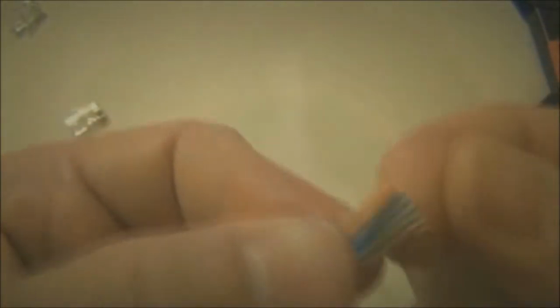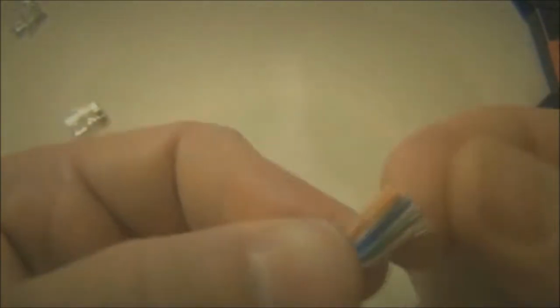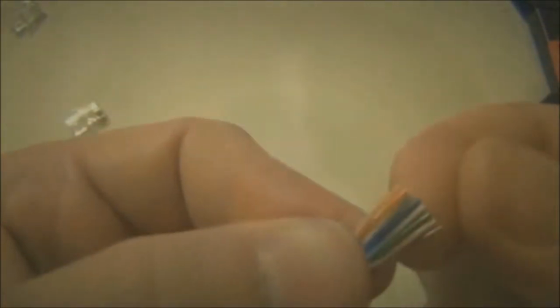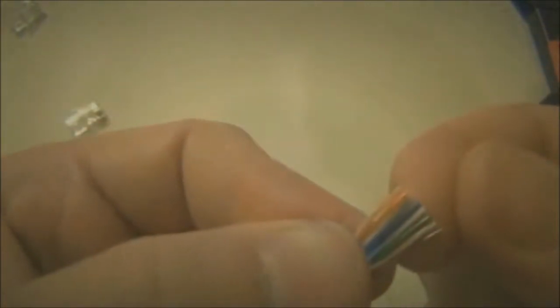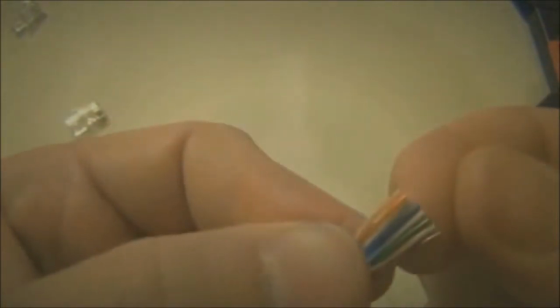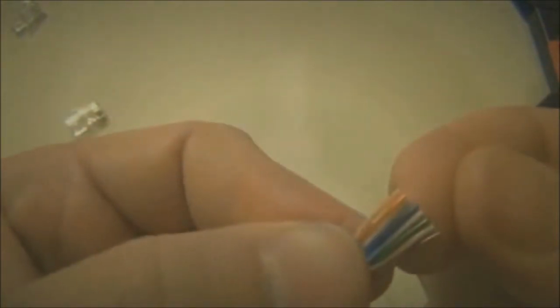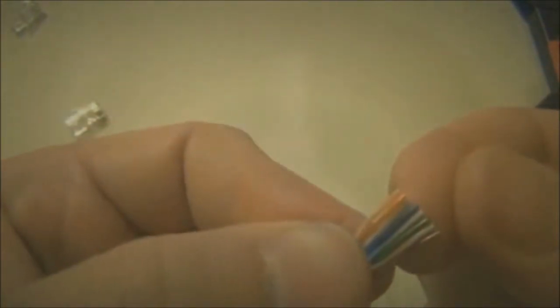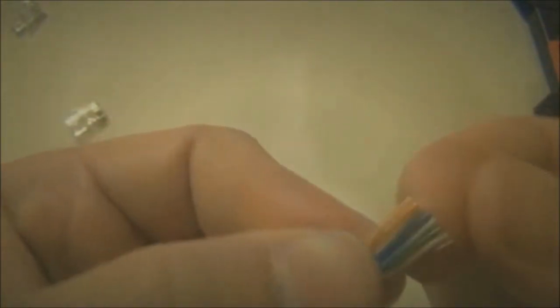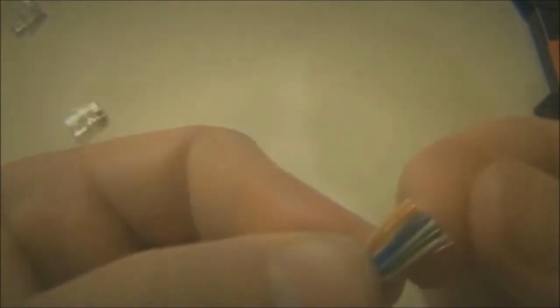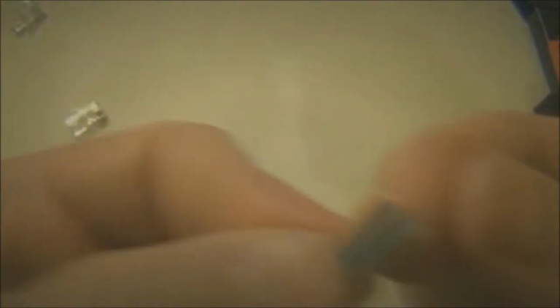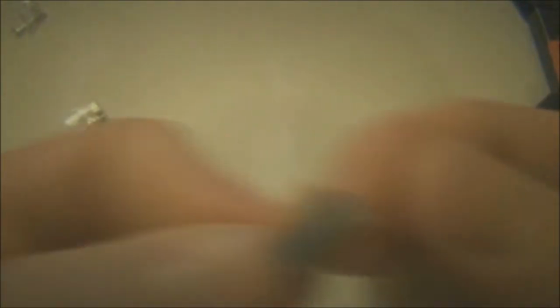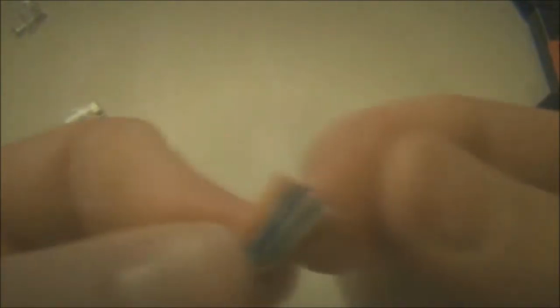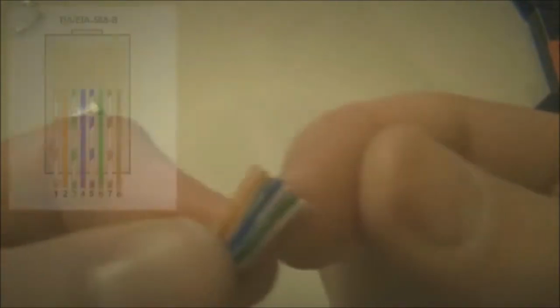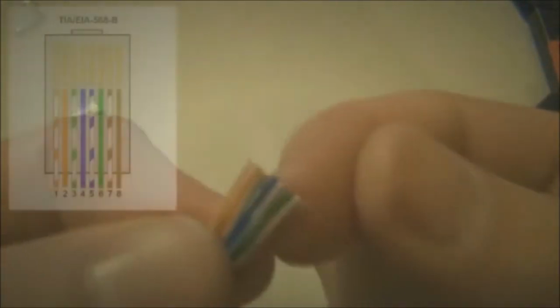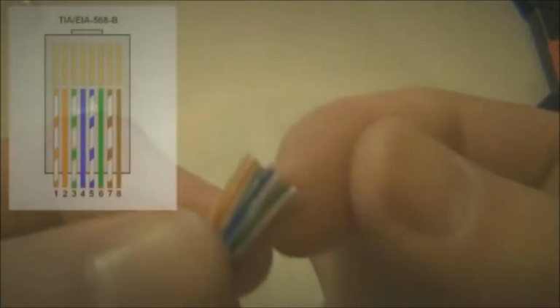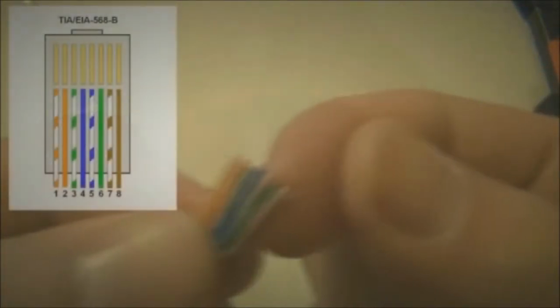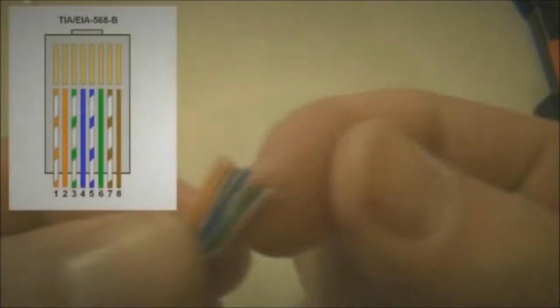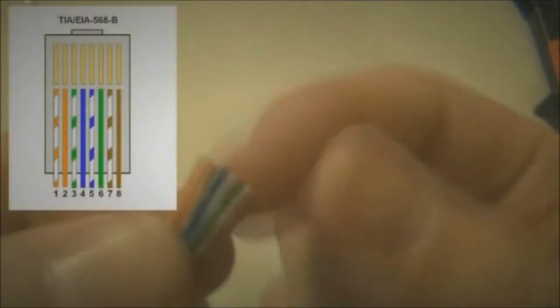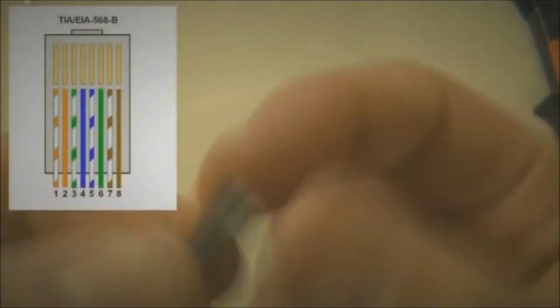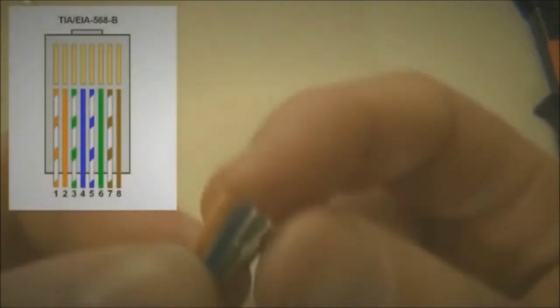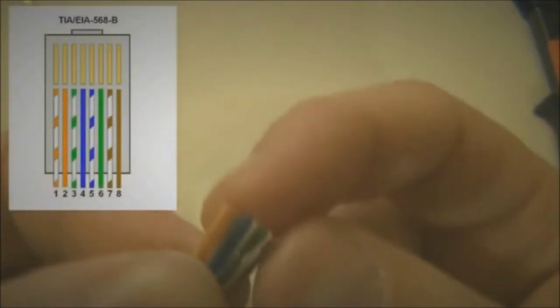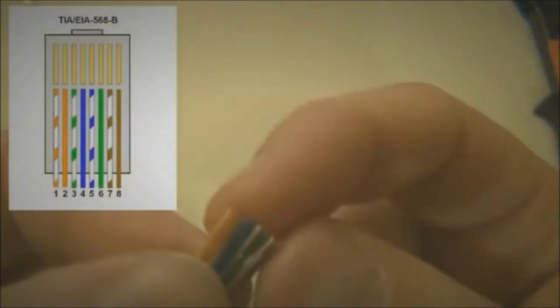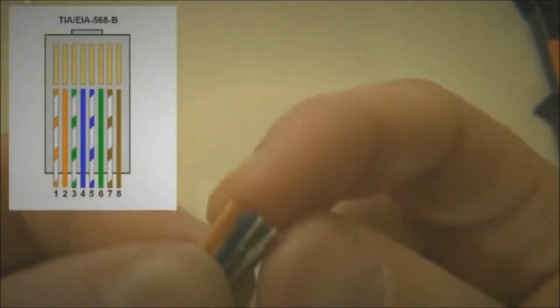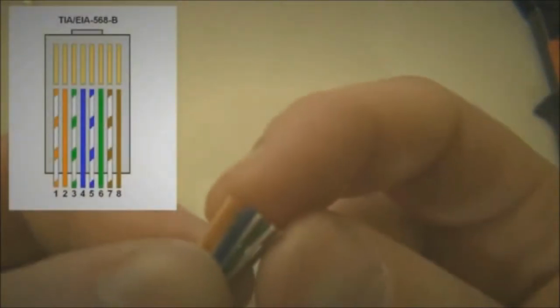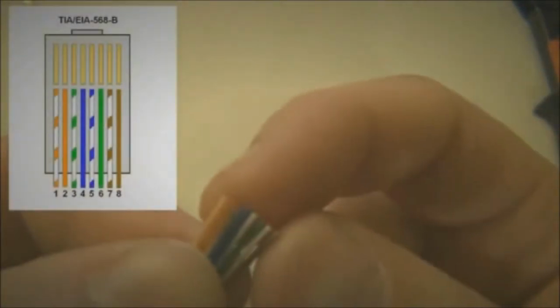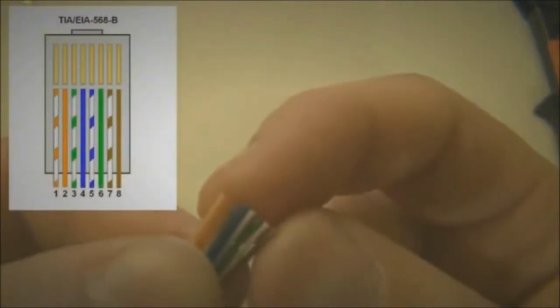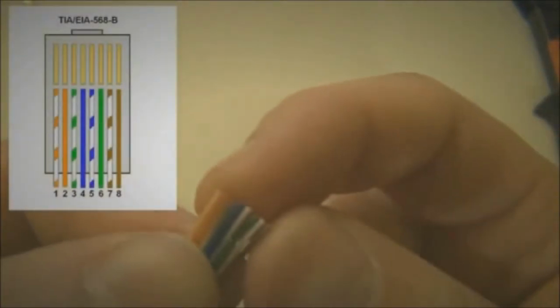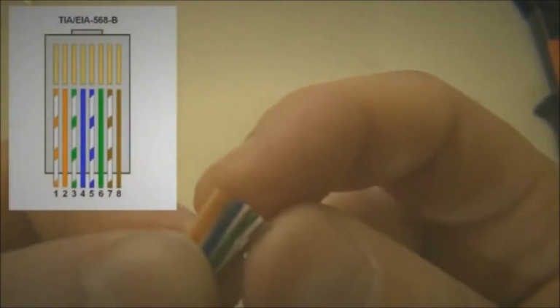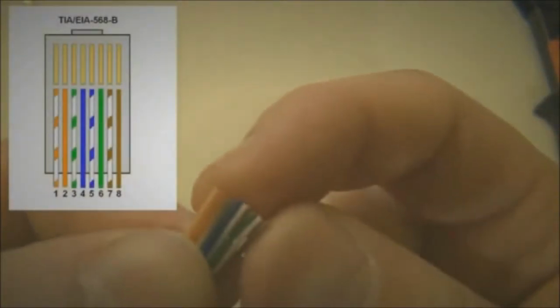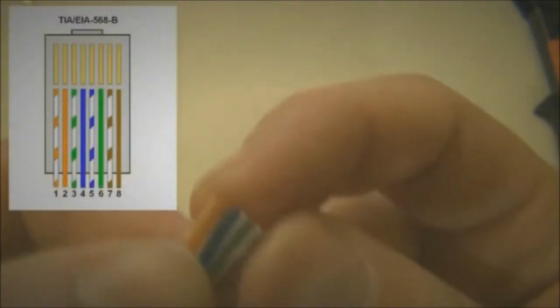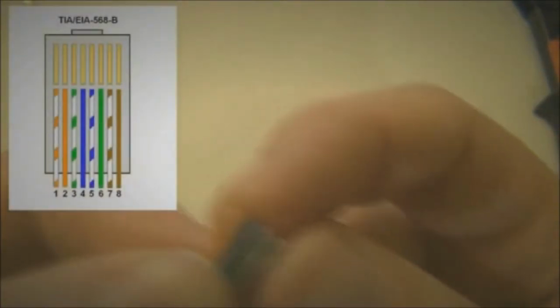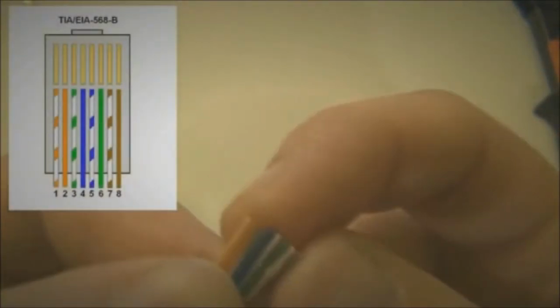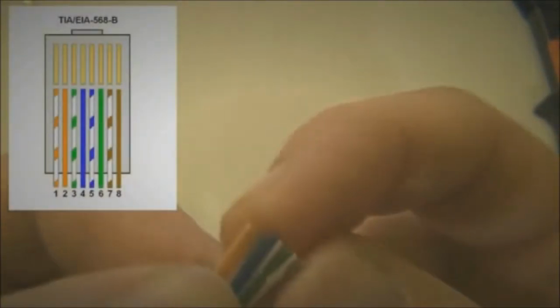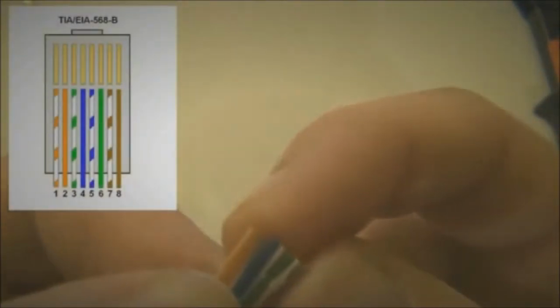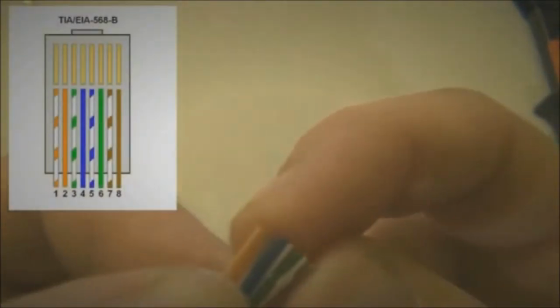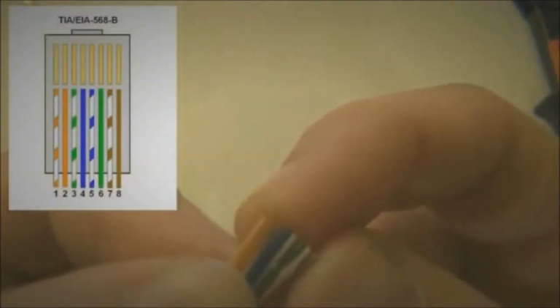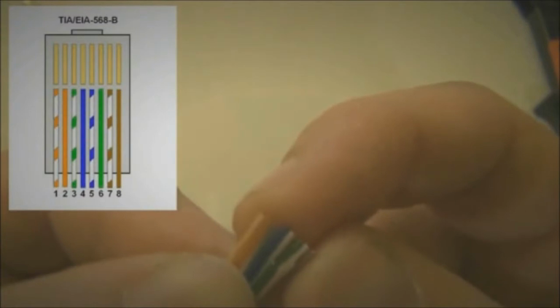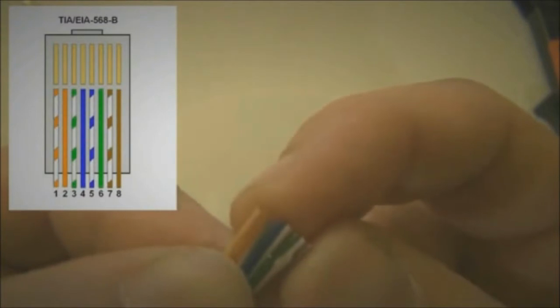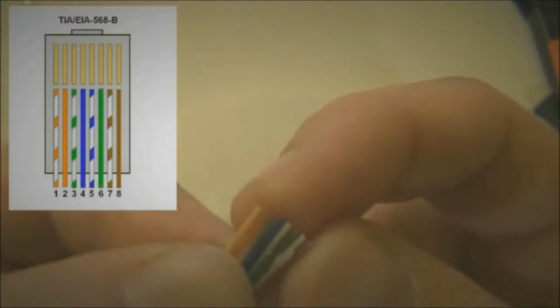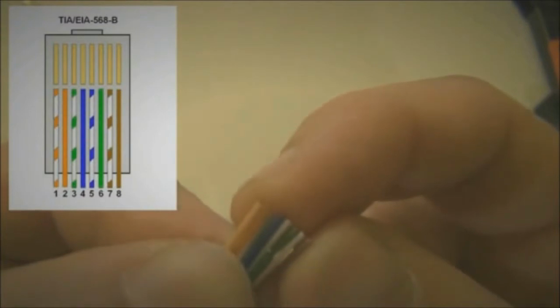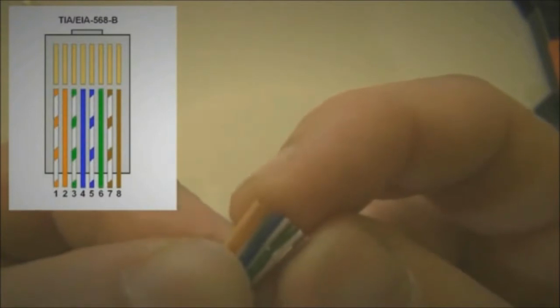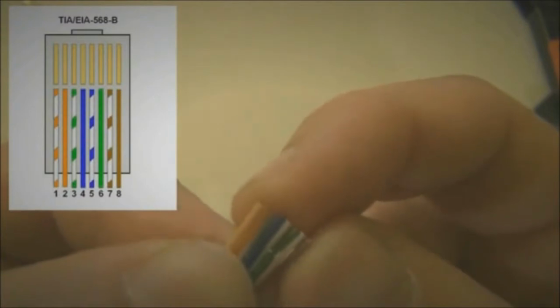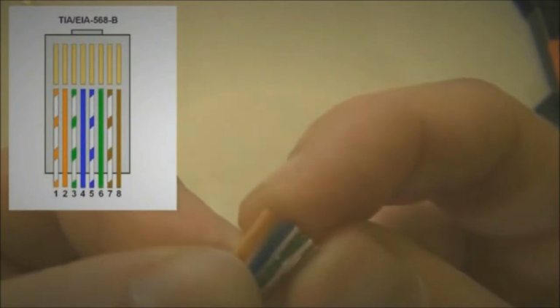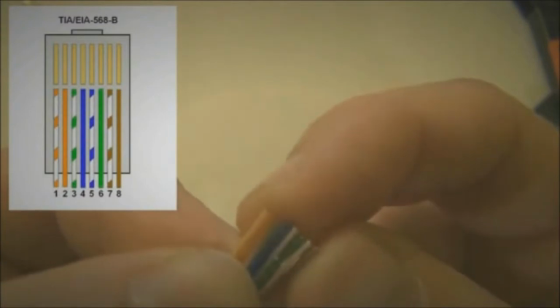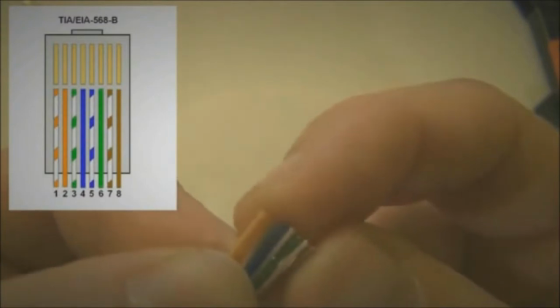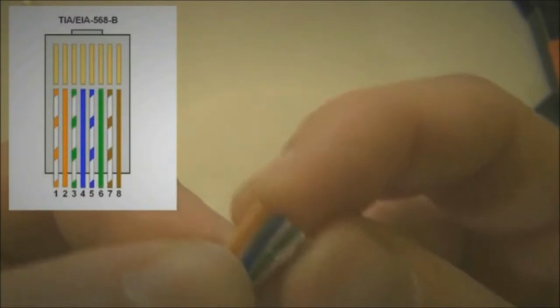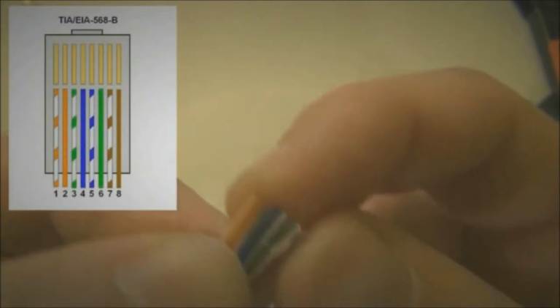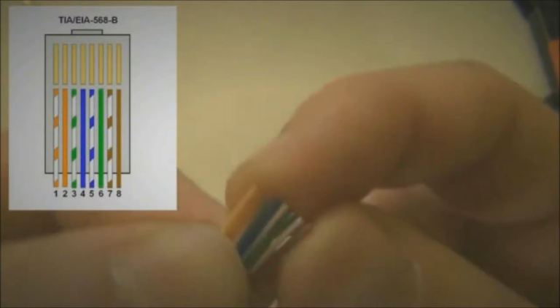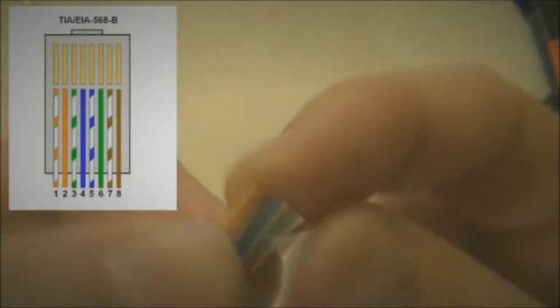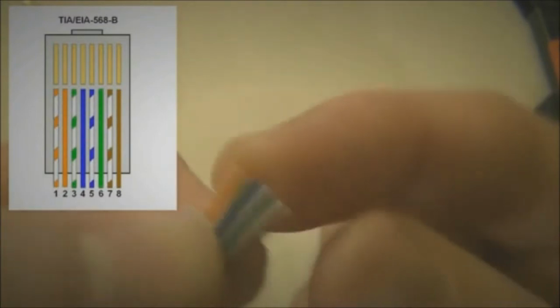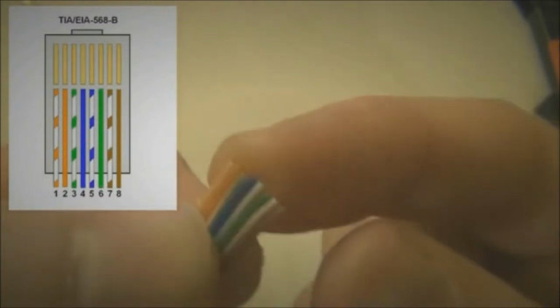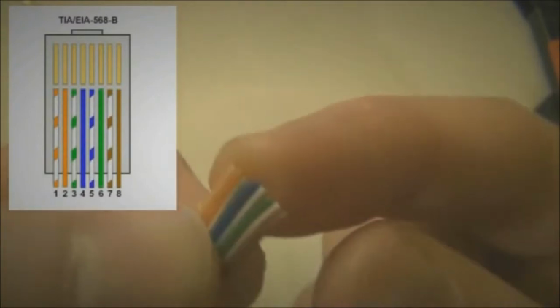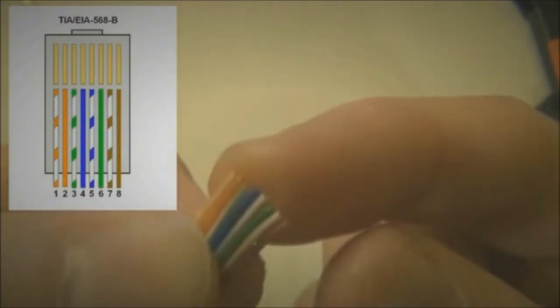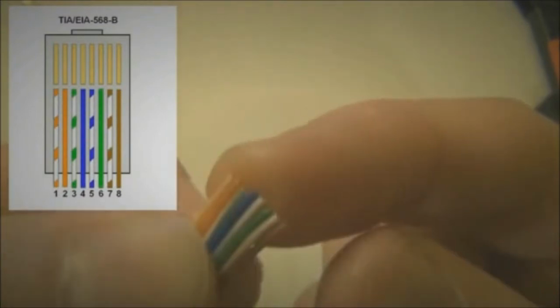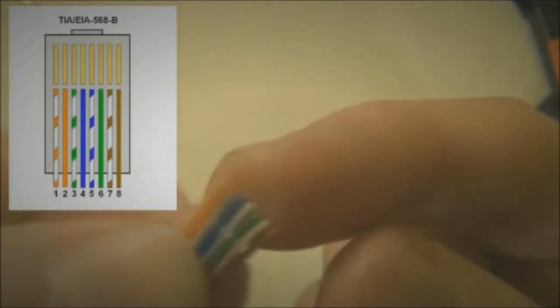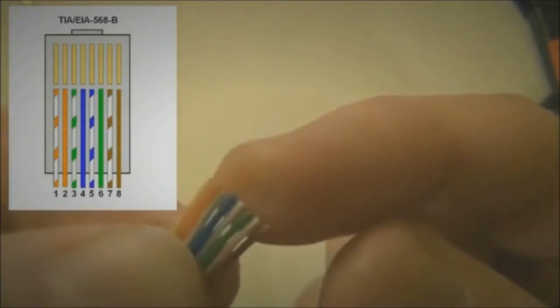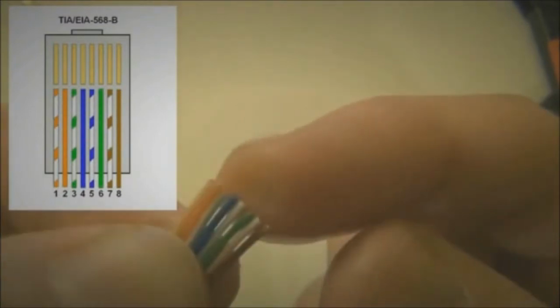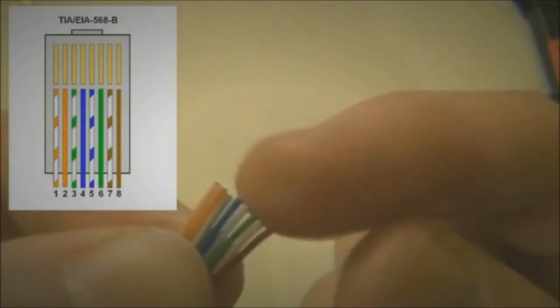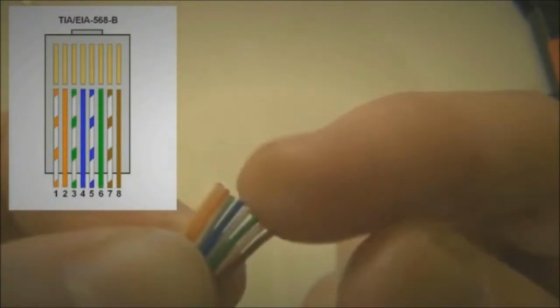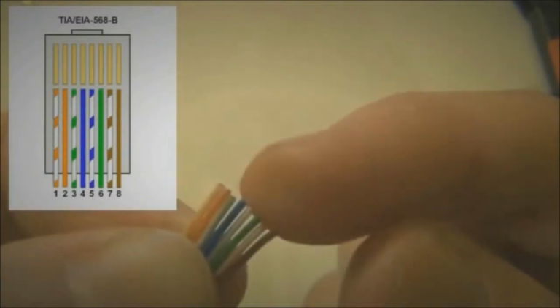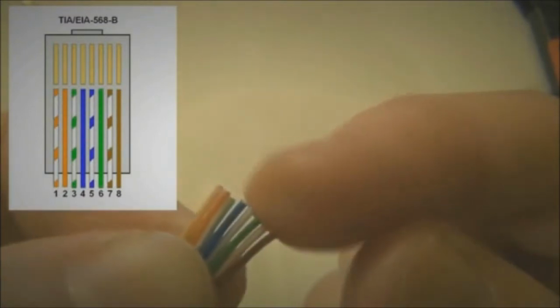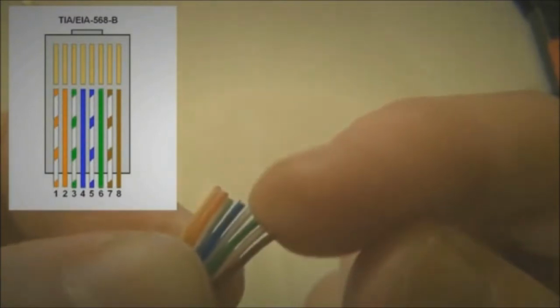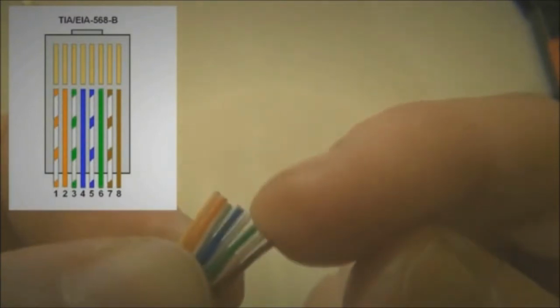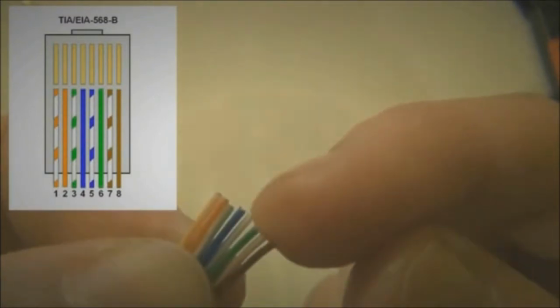Now let's check the order again: white-orange, orange, white-green, blue, white-blue, green, white-brown, and brown.